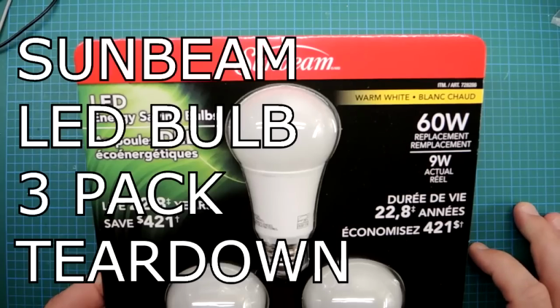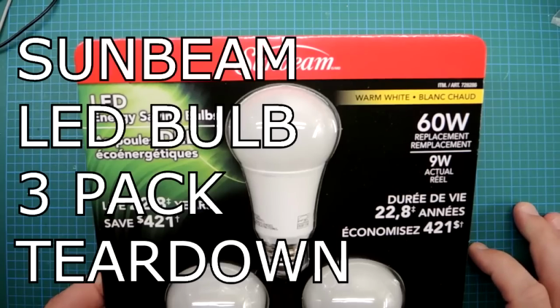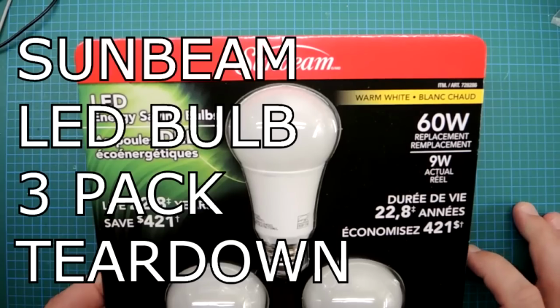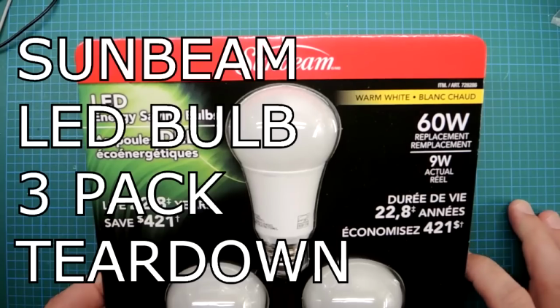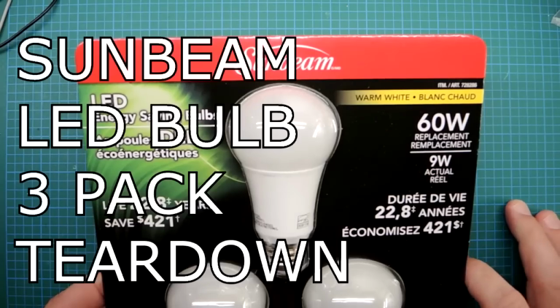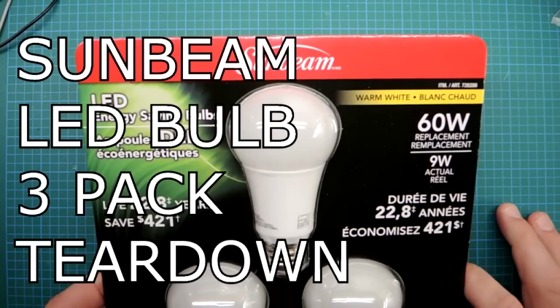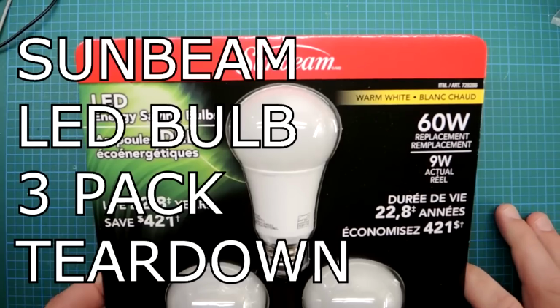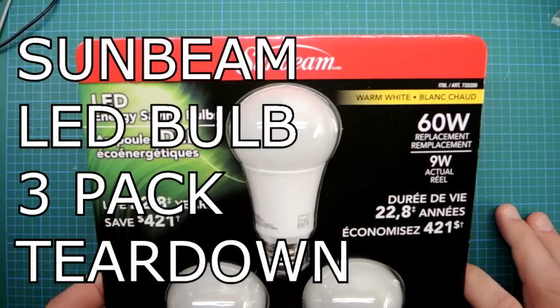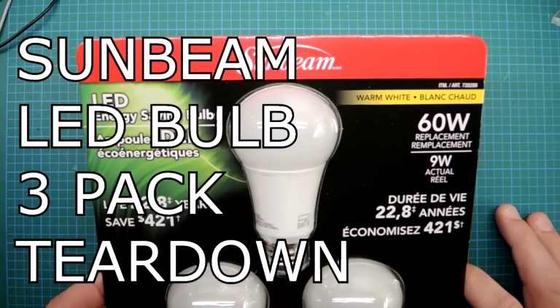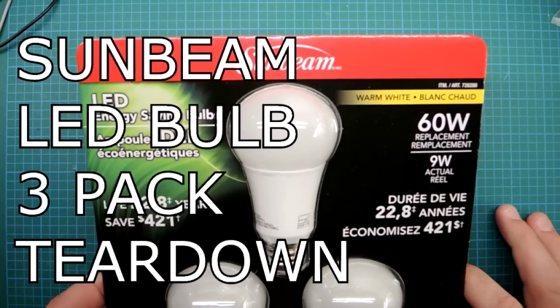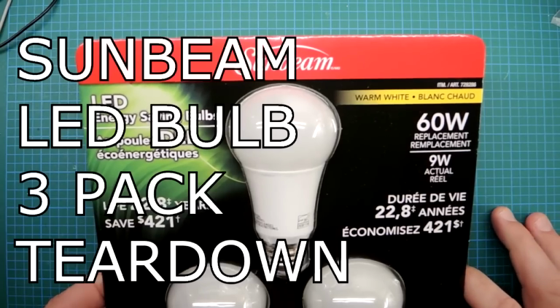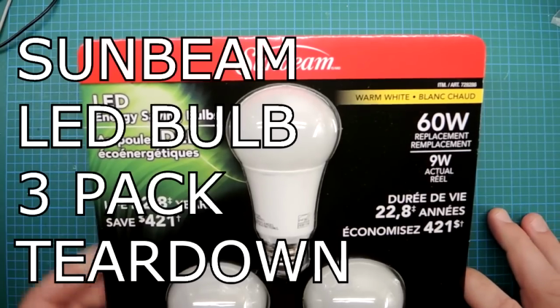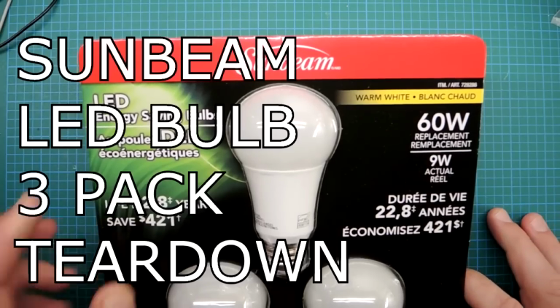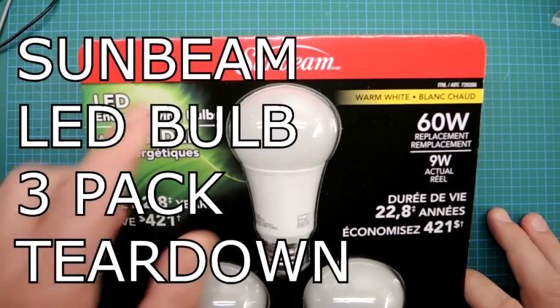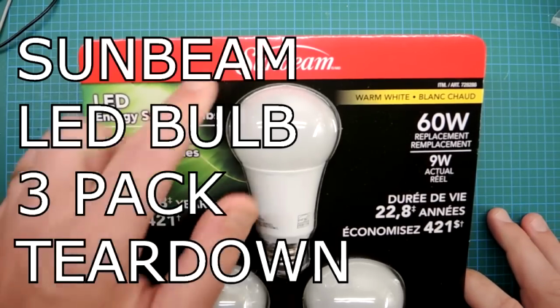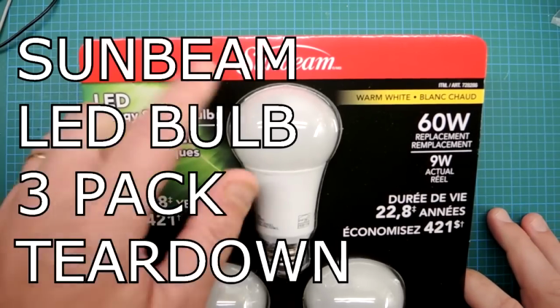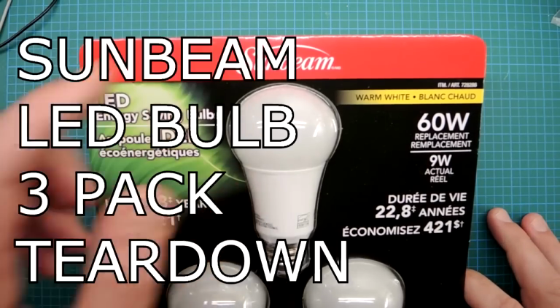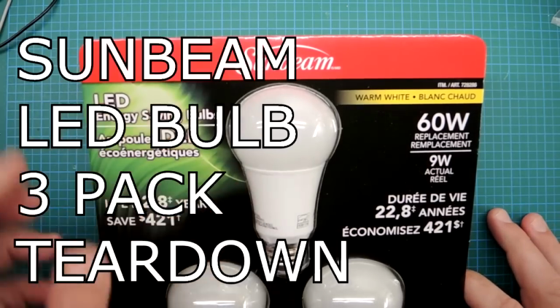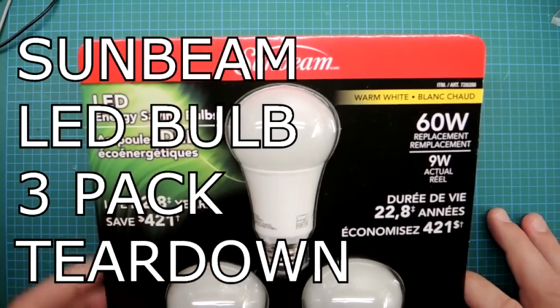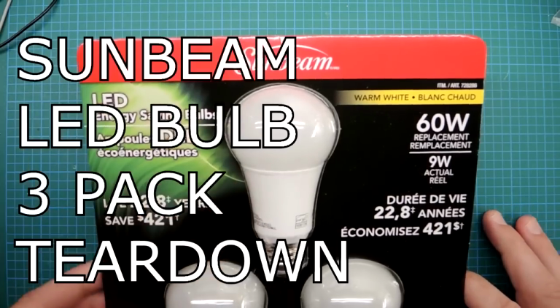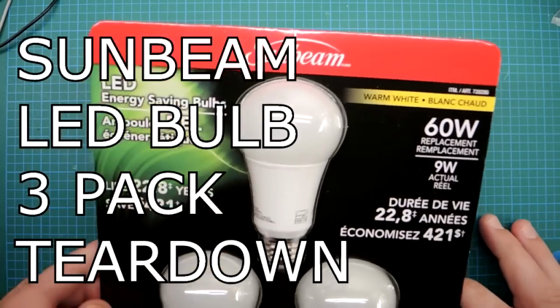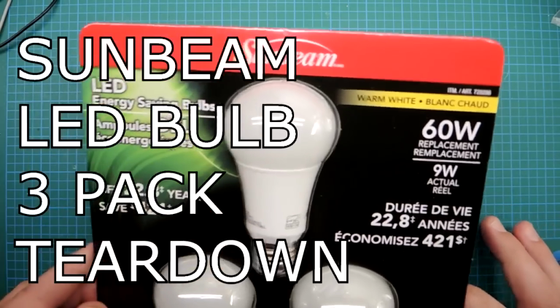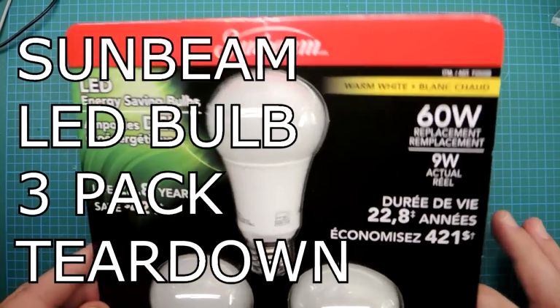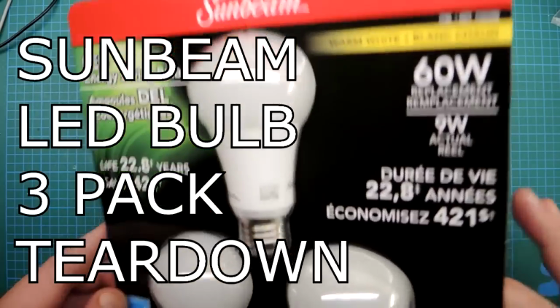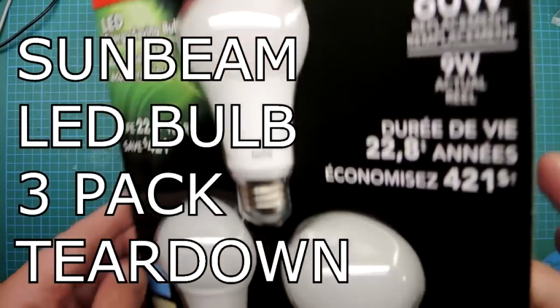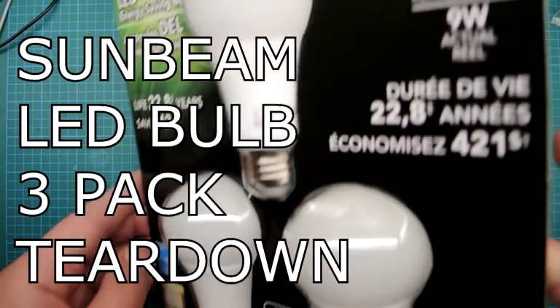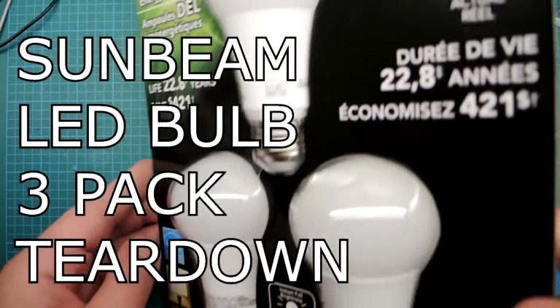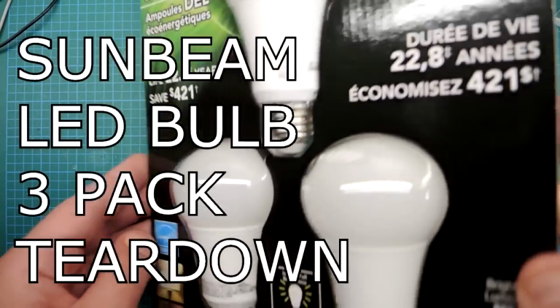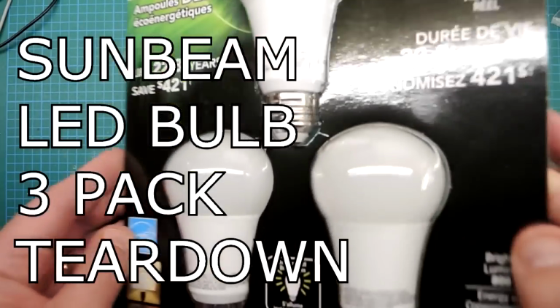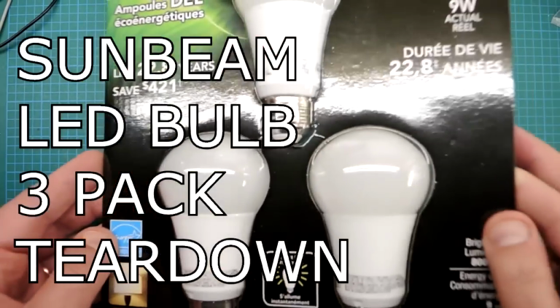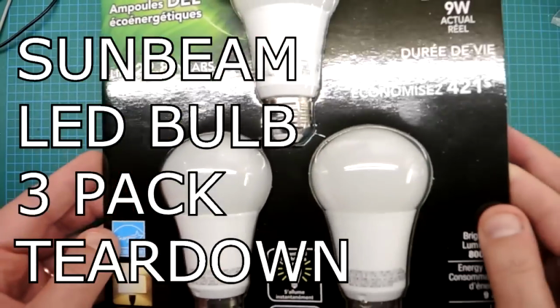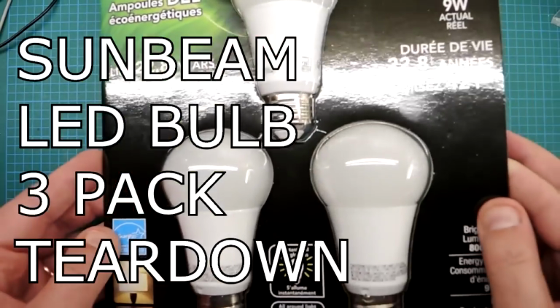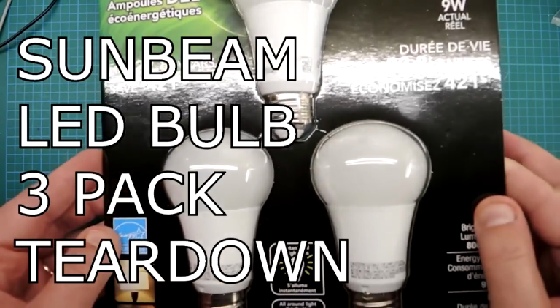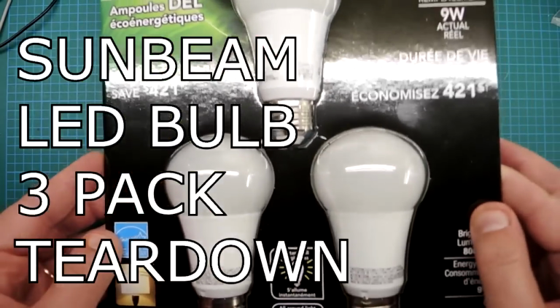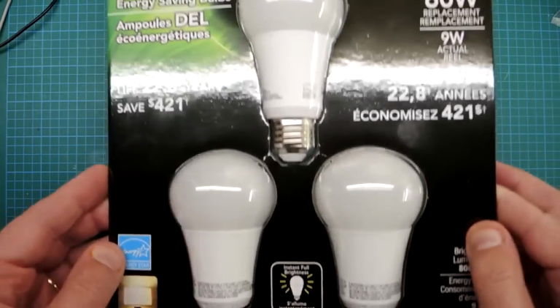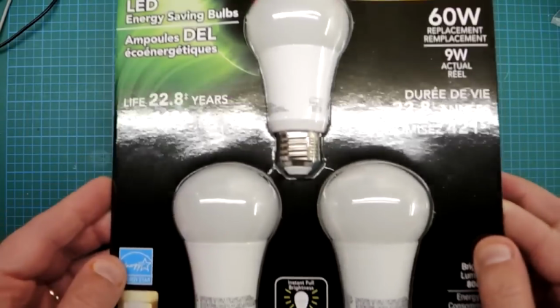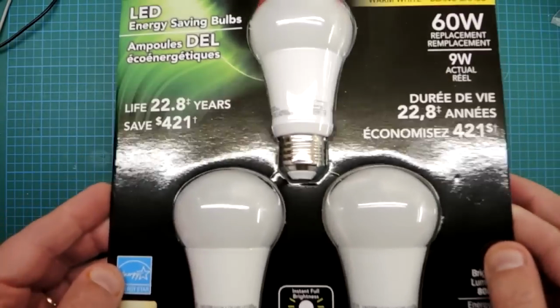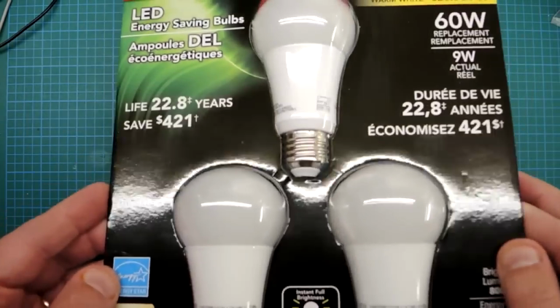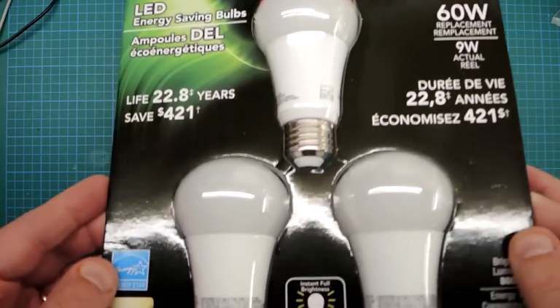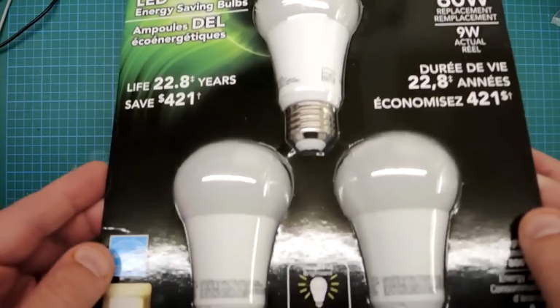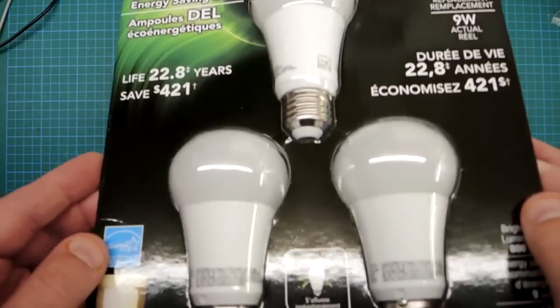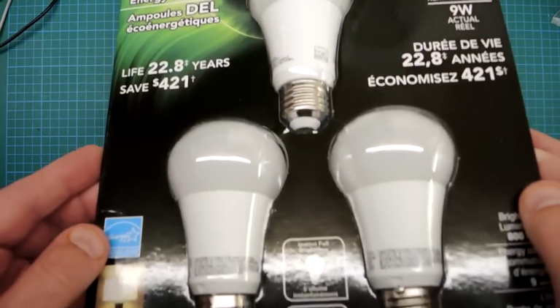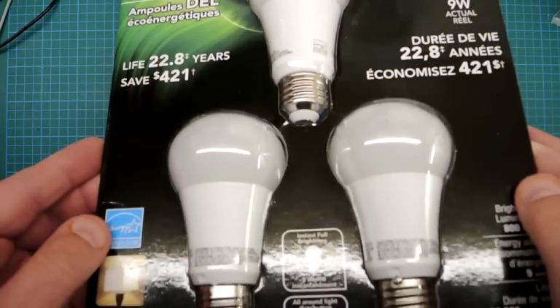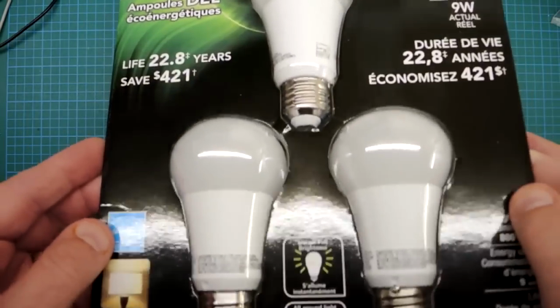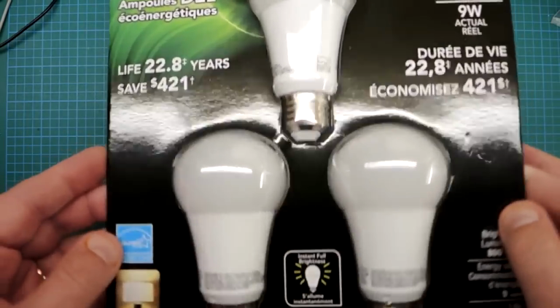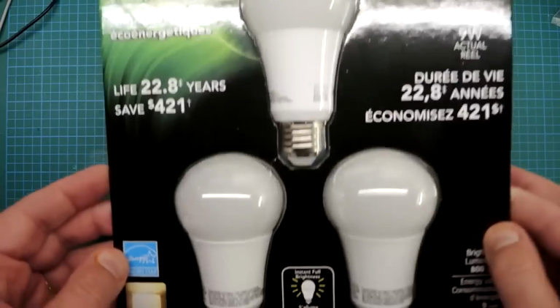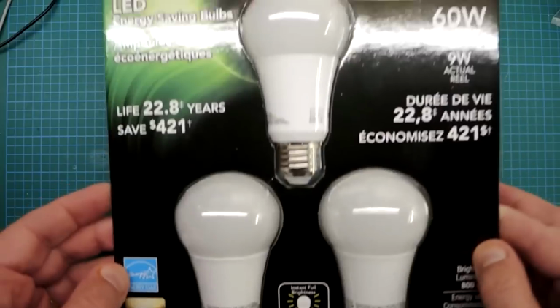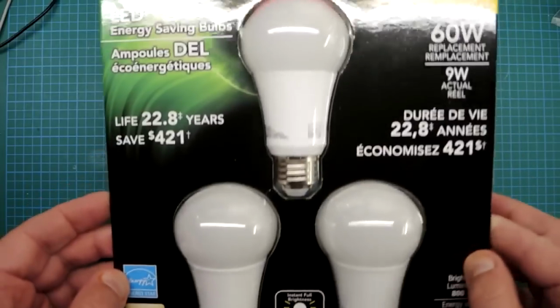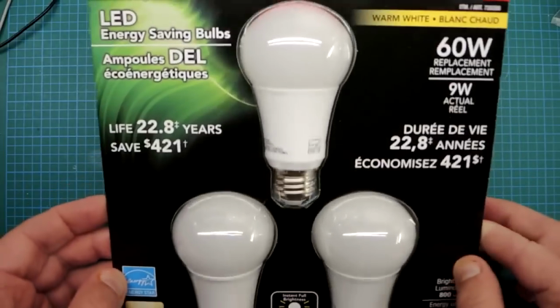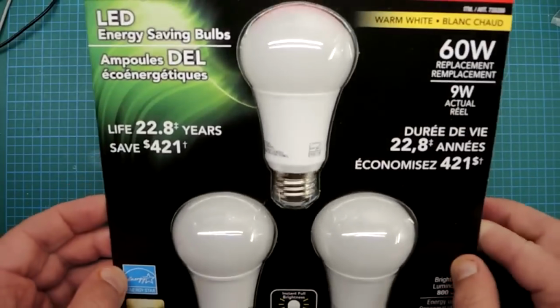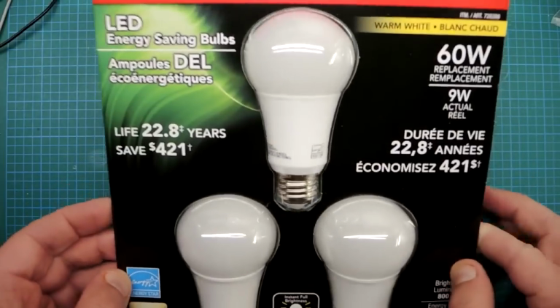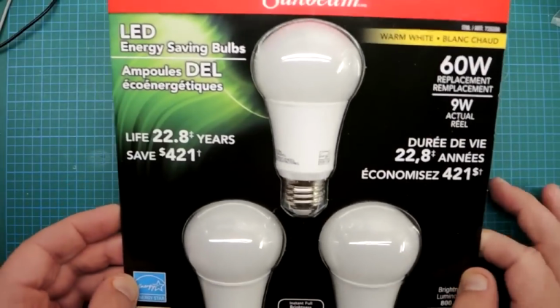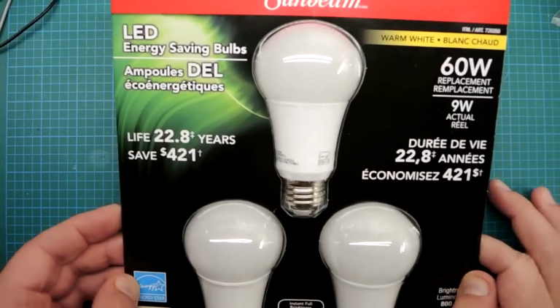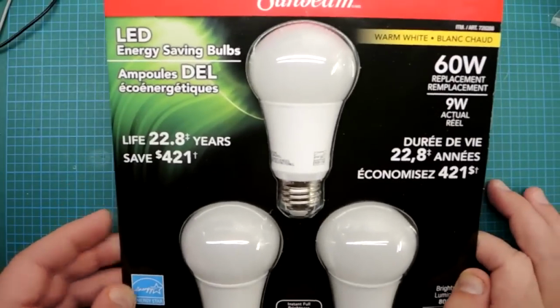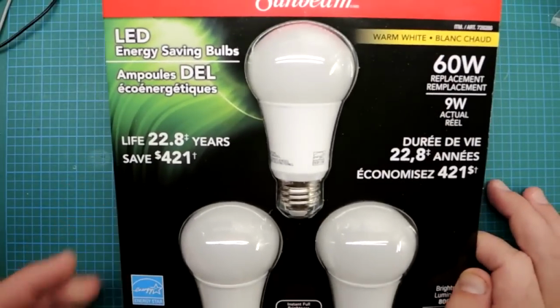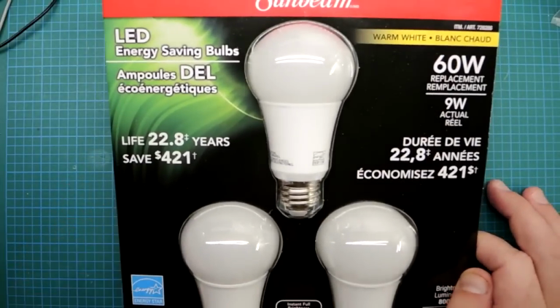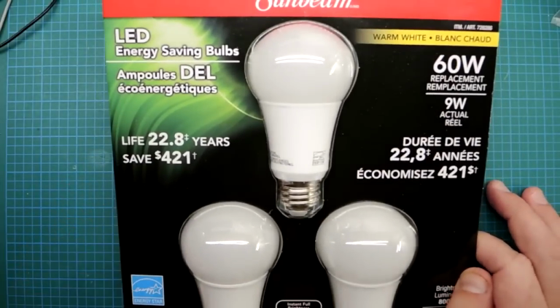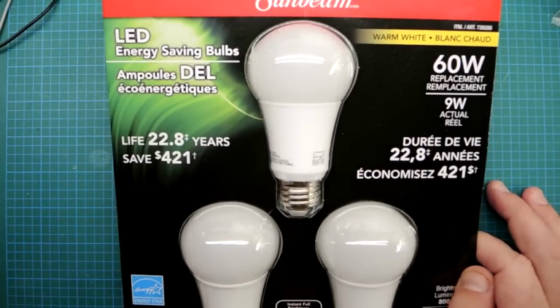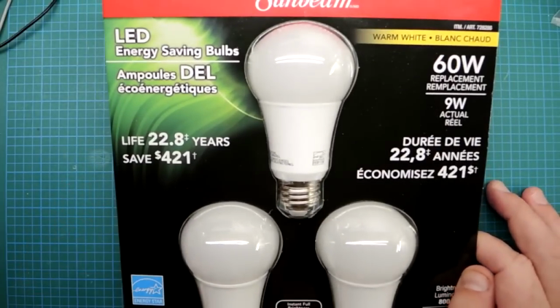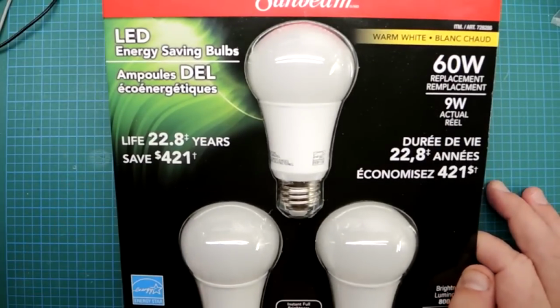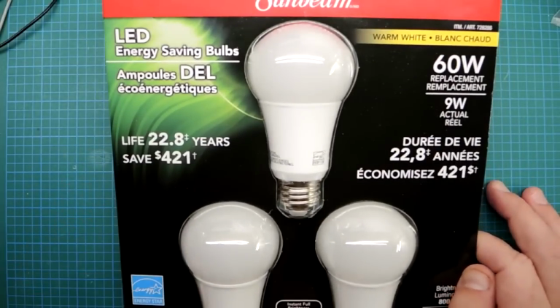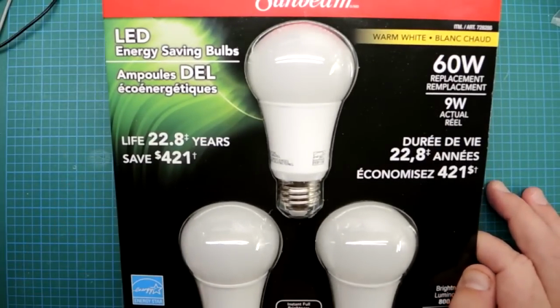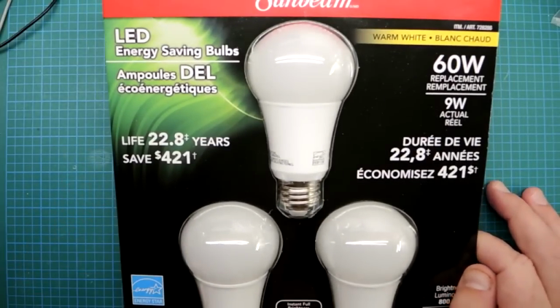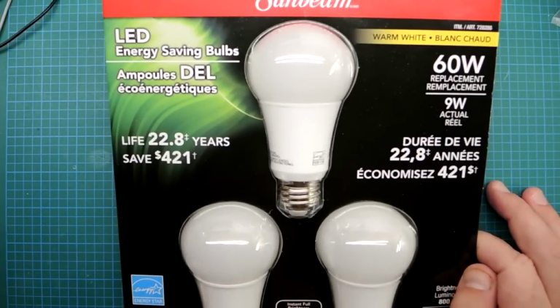Review time! Some Sunbeam LED bulbs. What's so special about these is just simply that it's a multi-pack. I bought it at Costco.